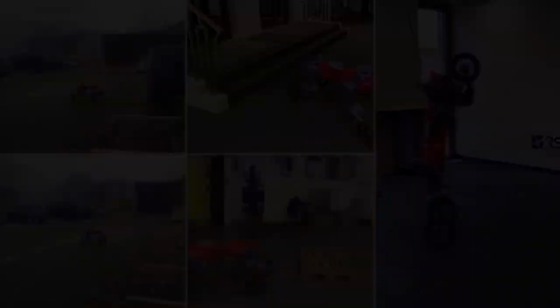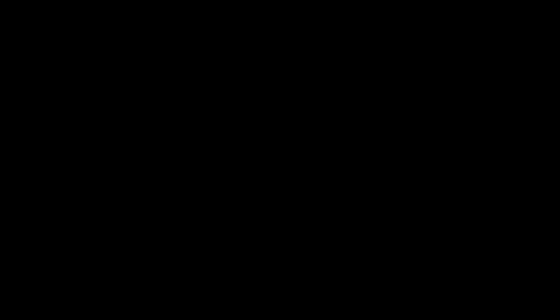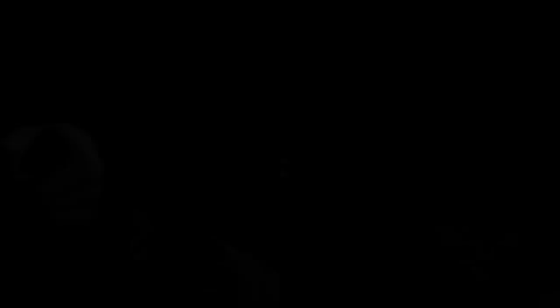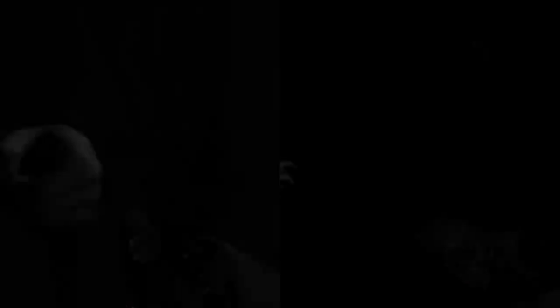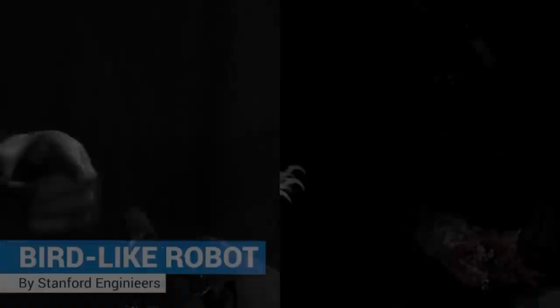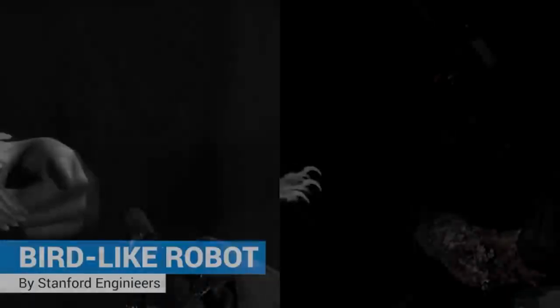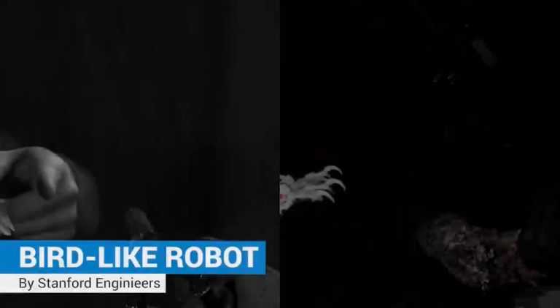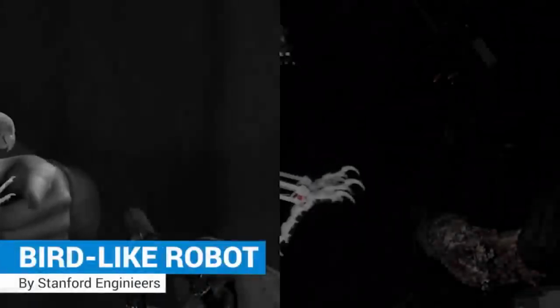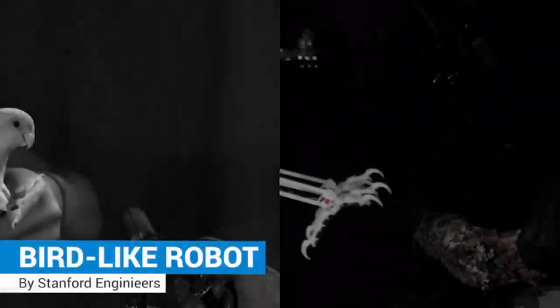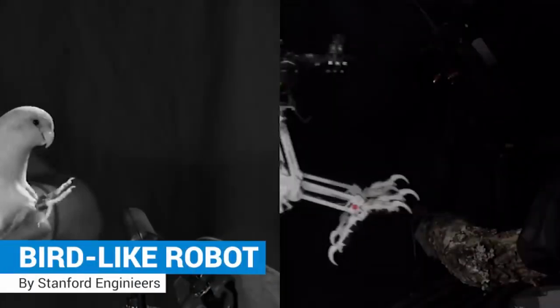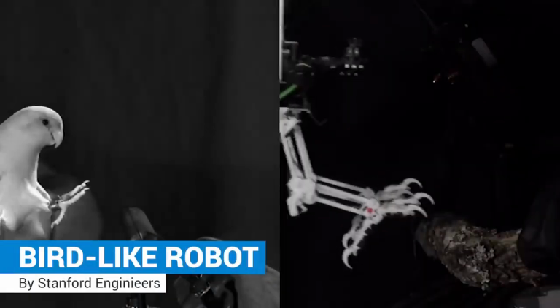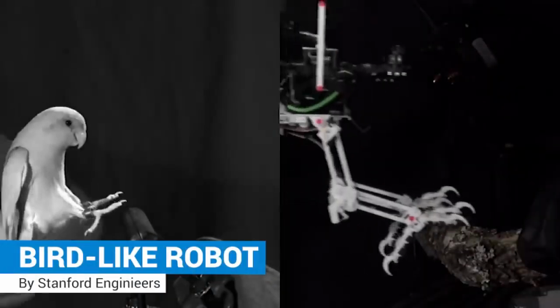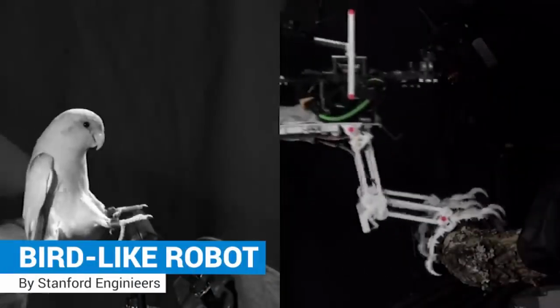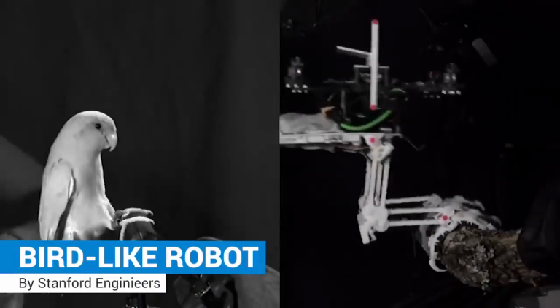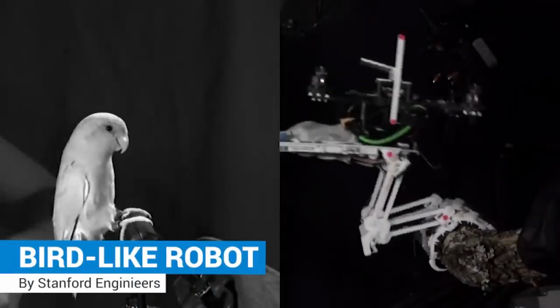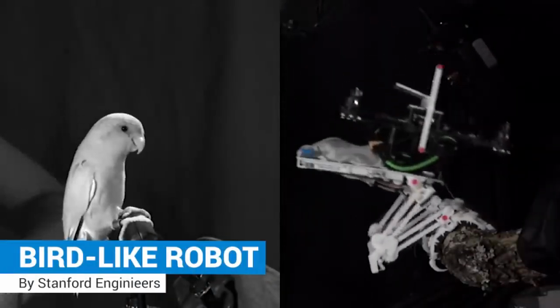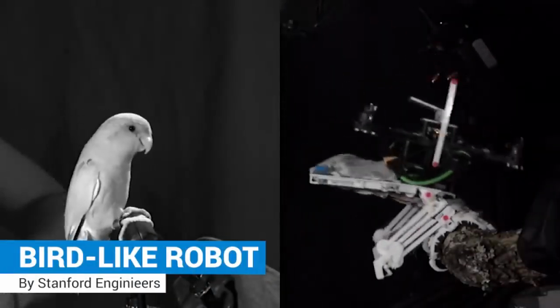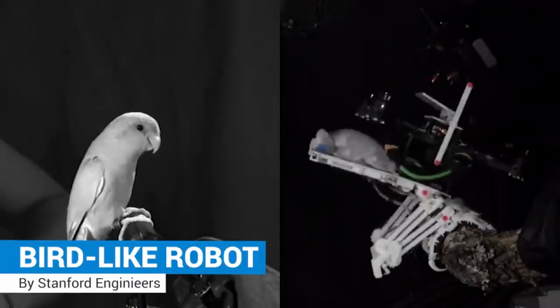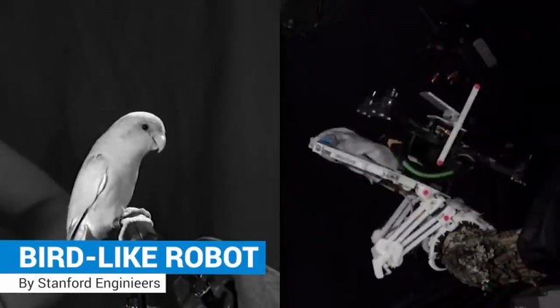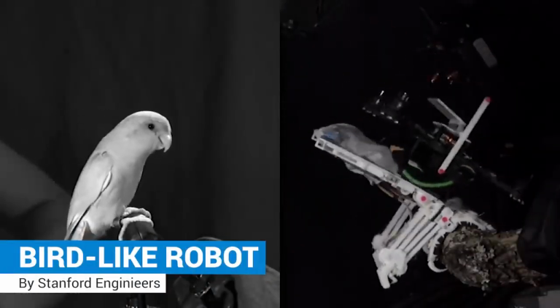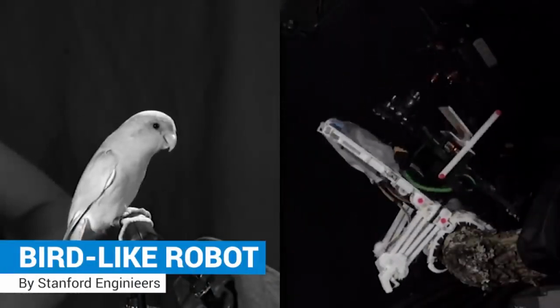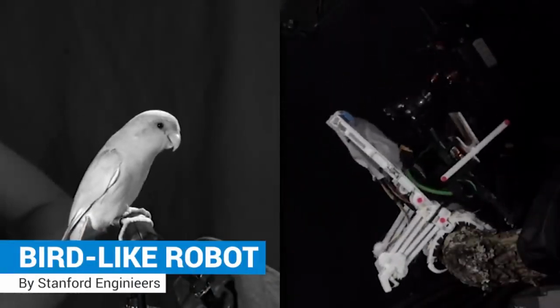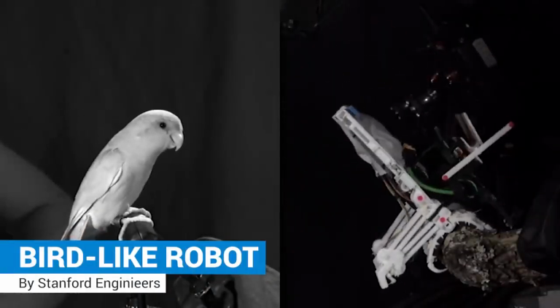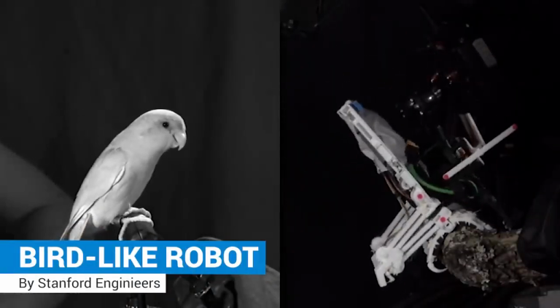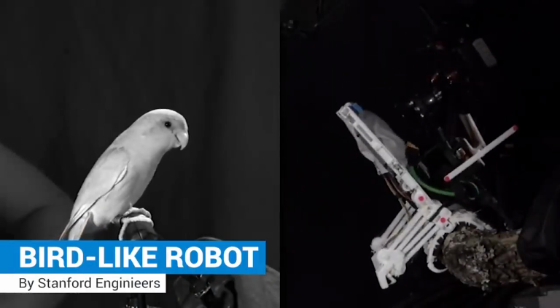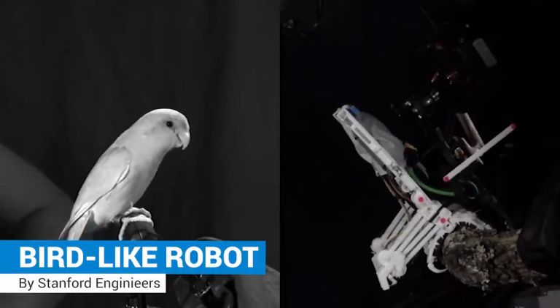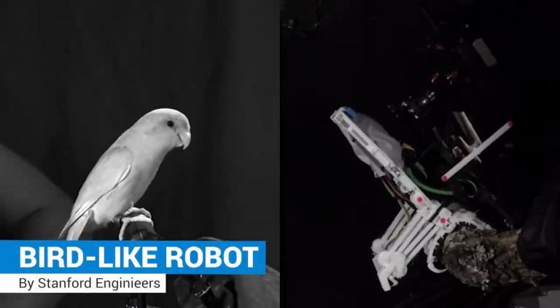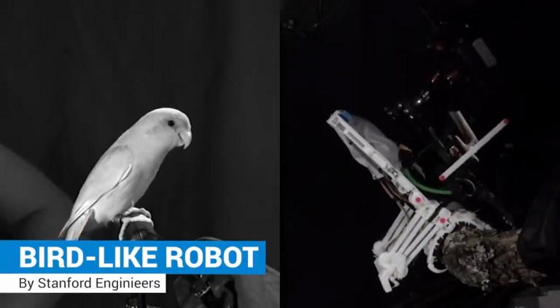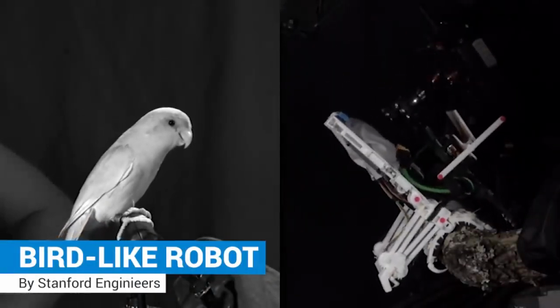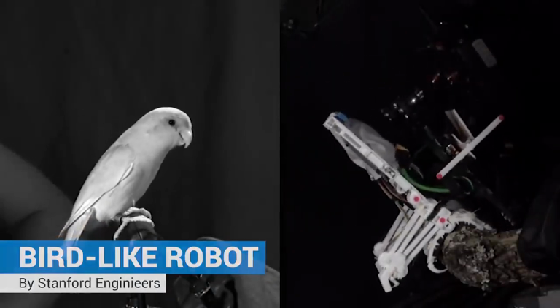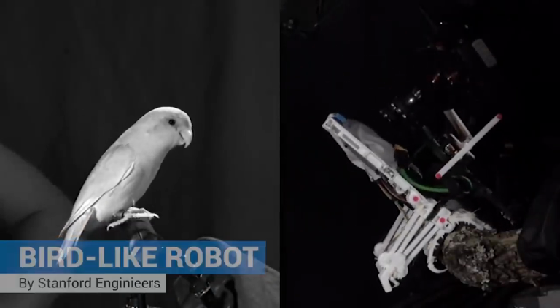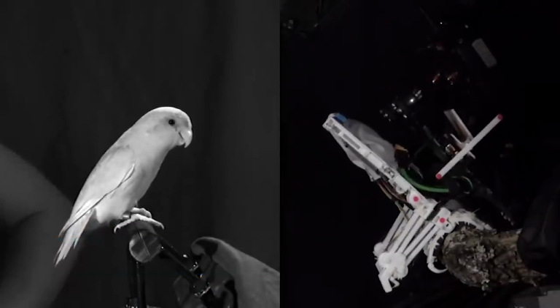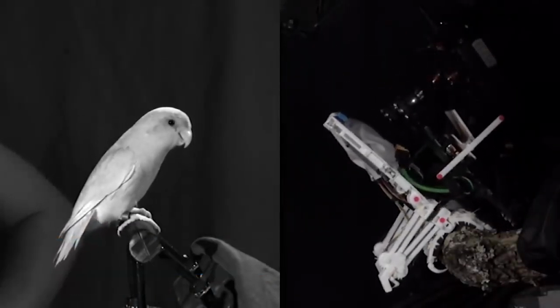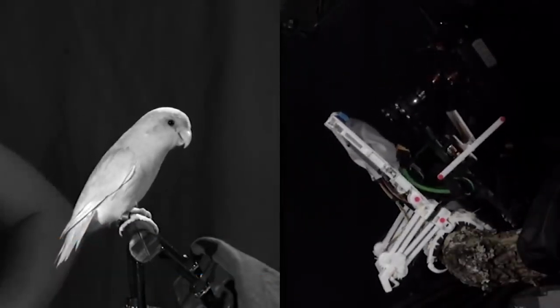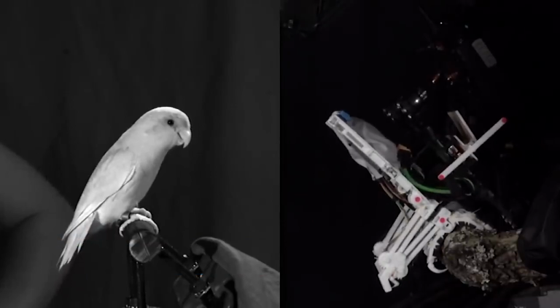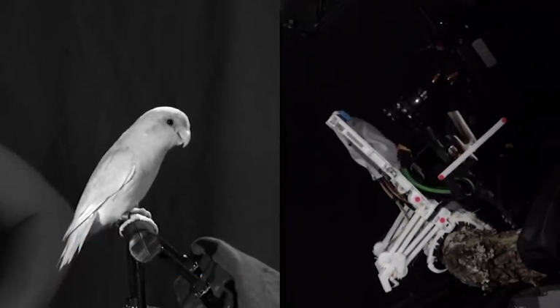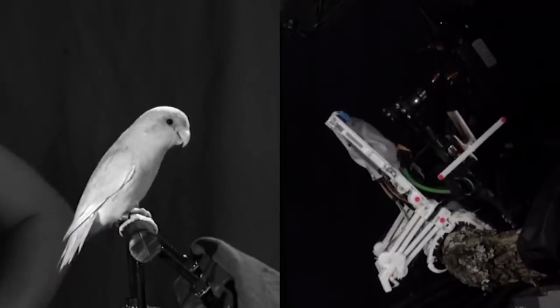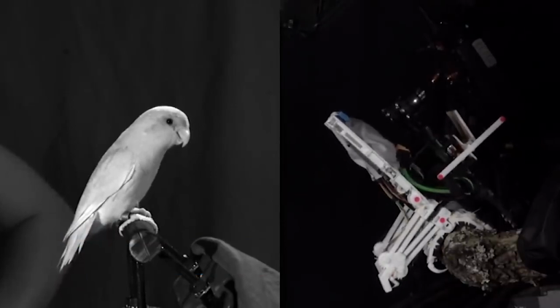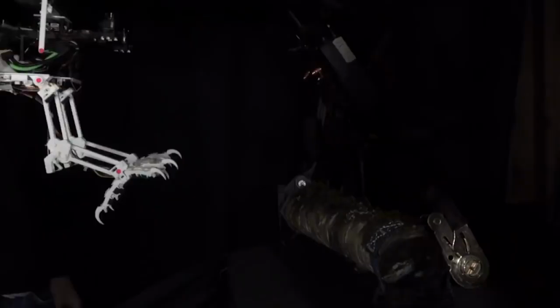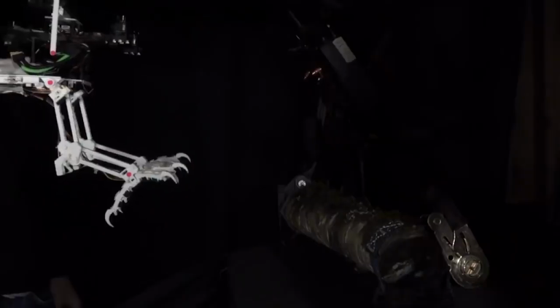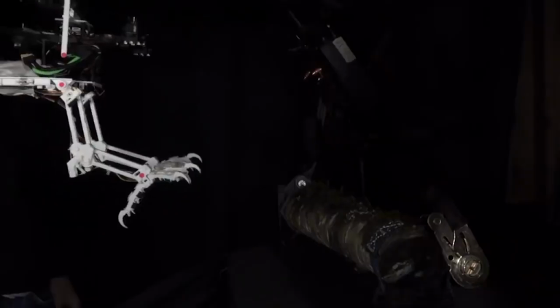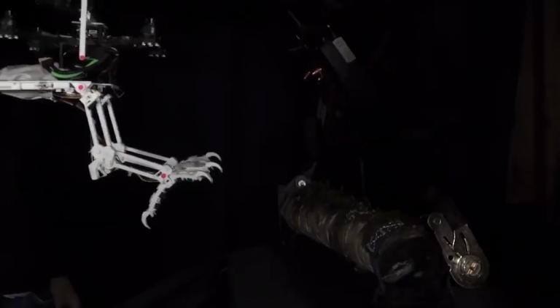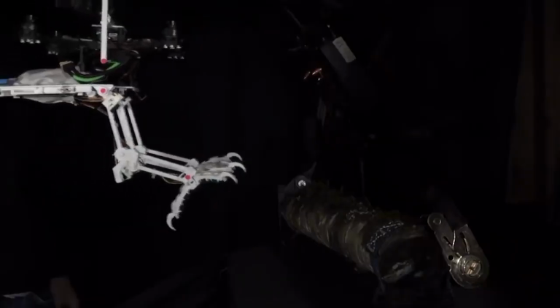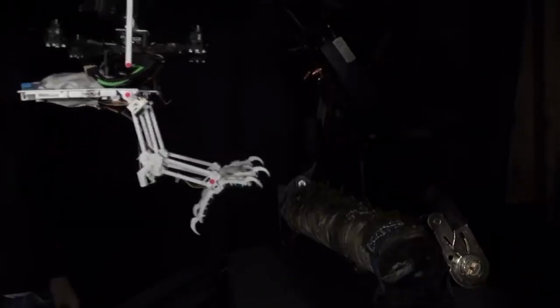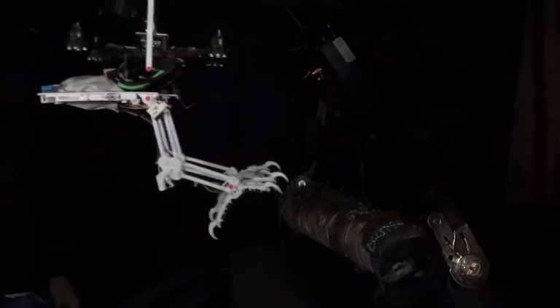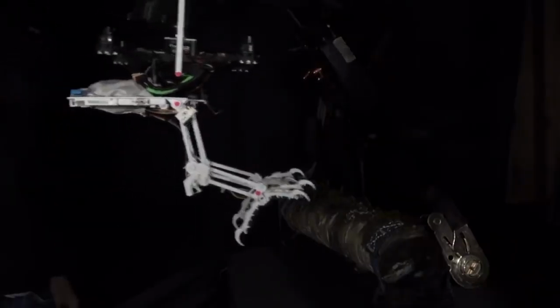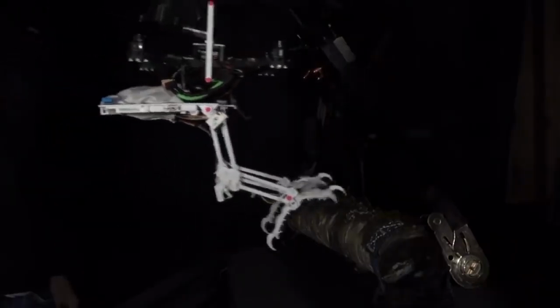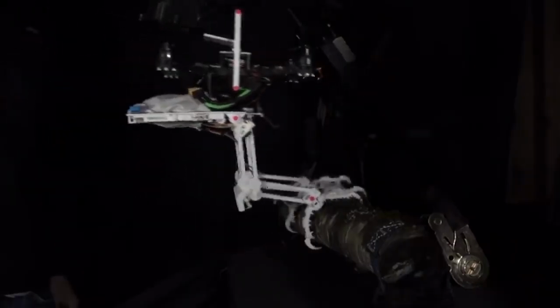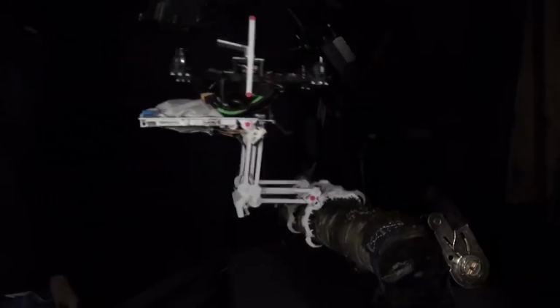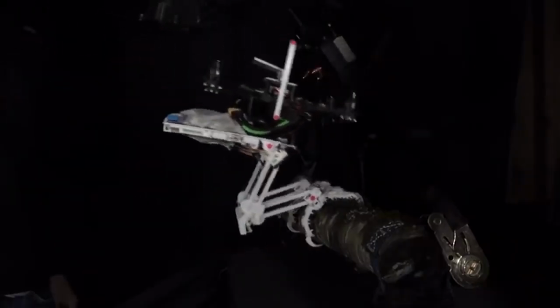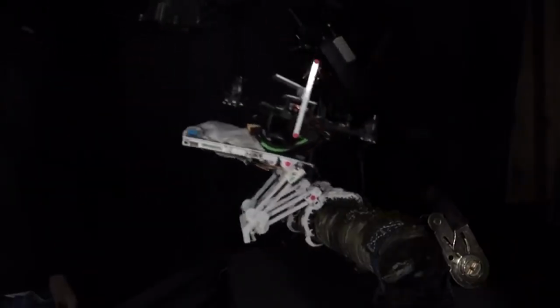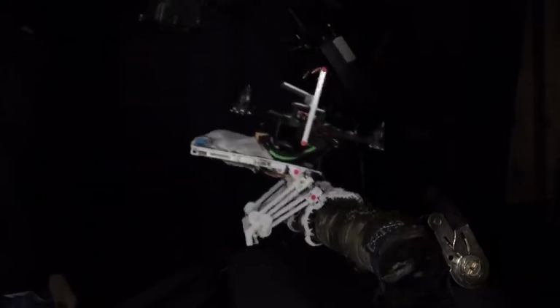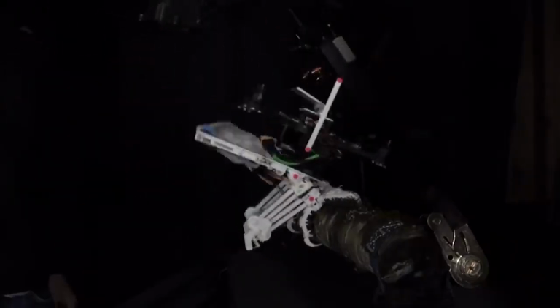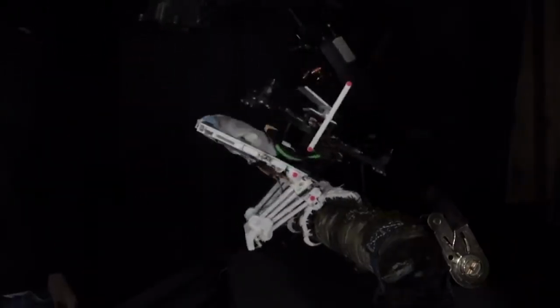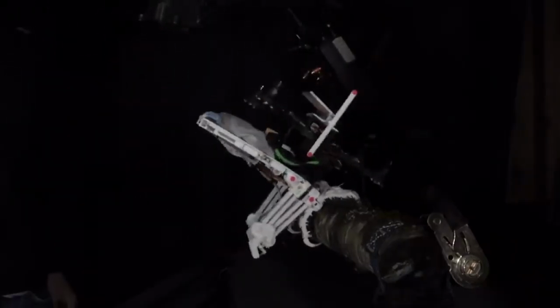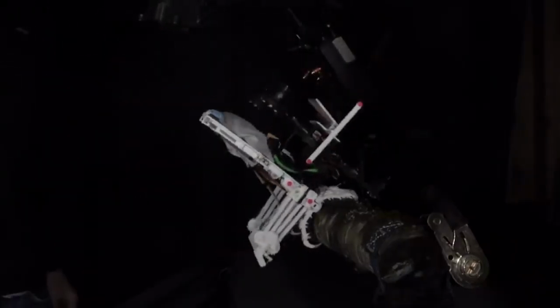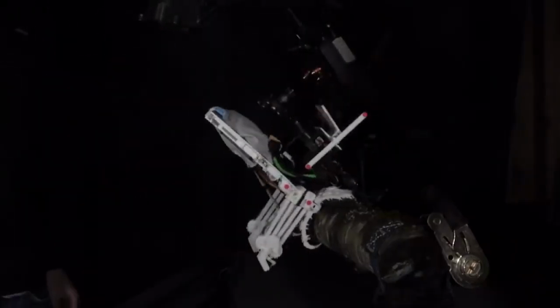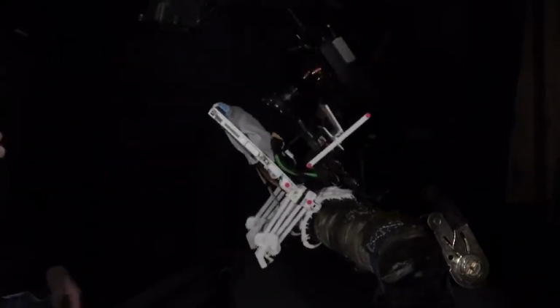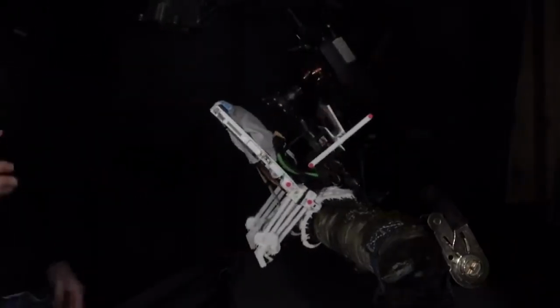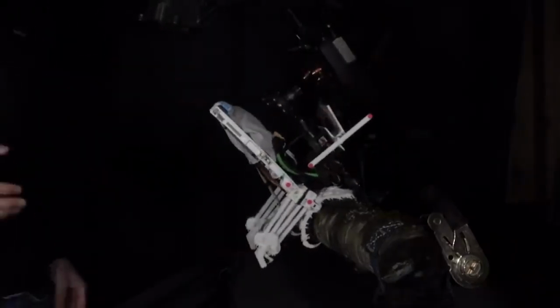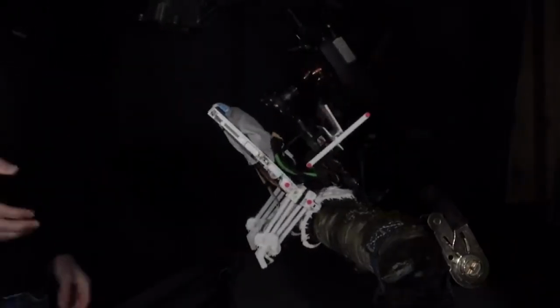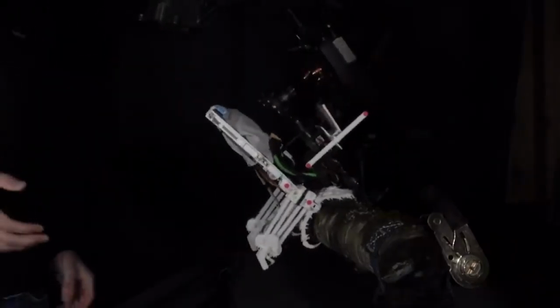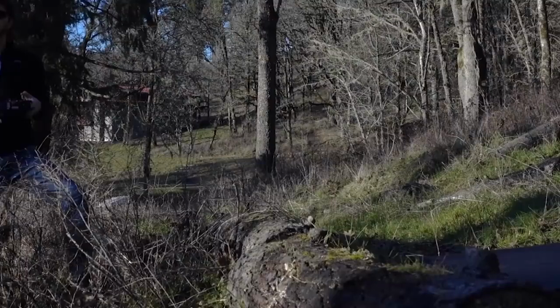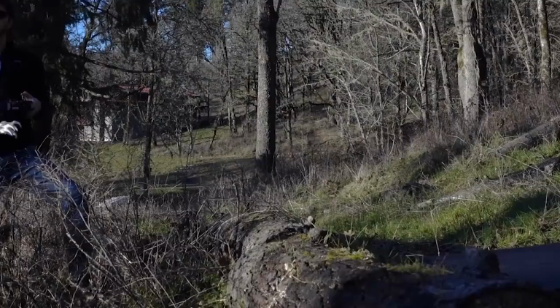A bird-like robot that can land on almost all forms of branches and perch like birds.